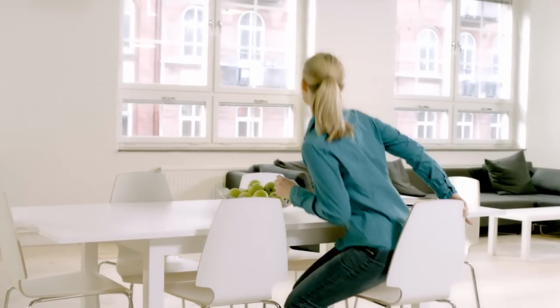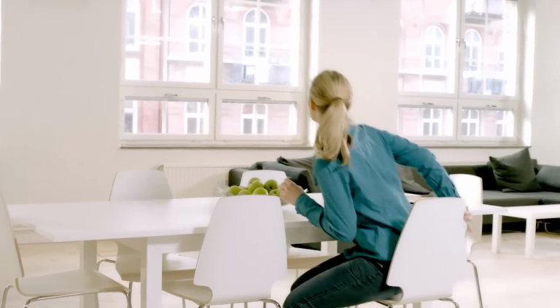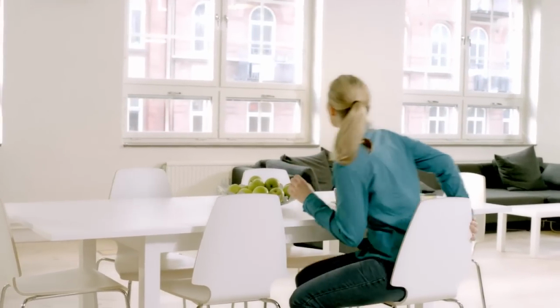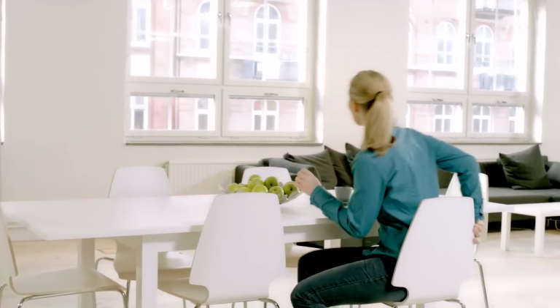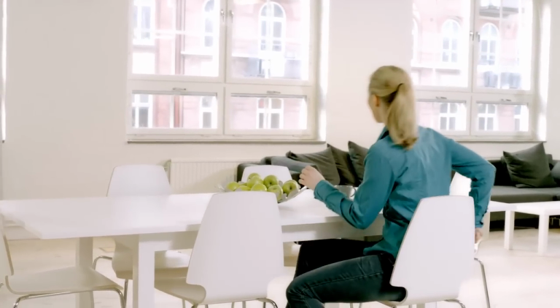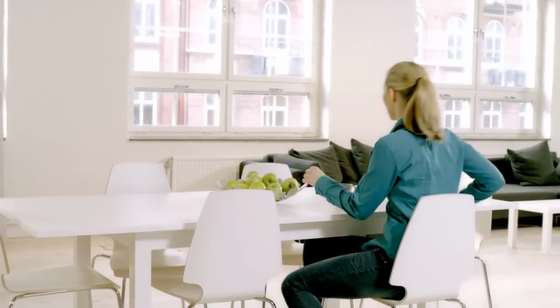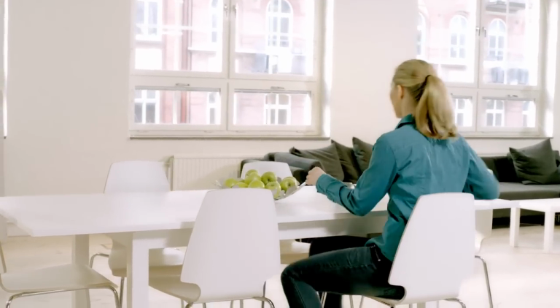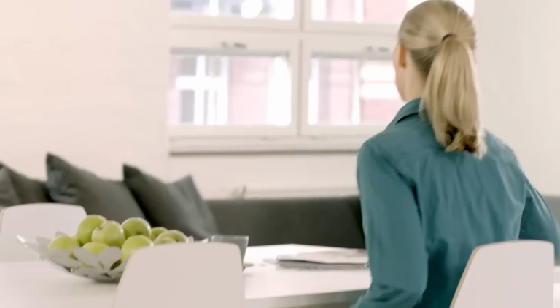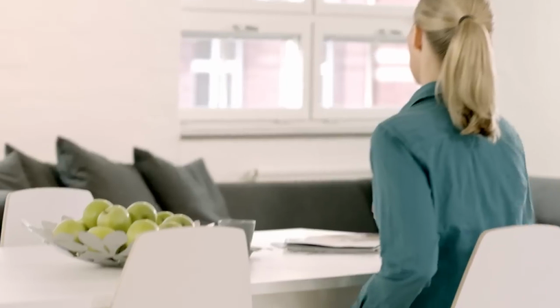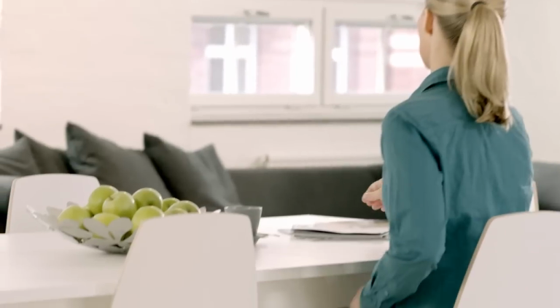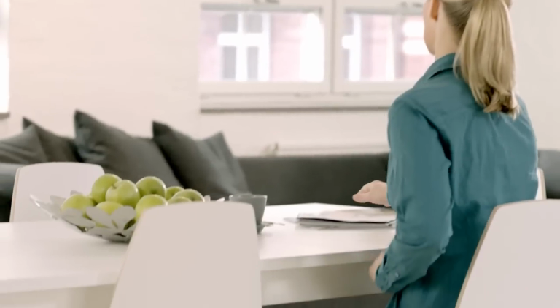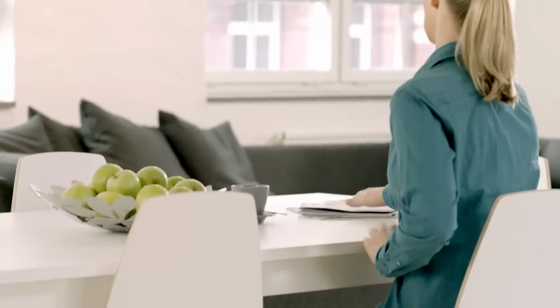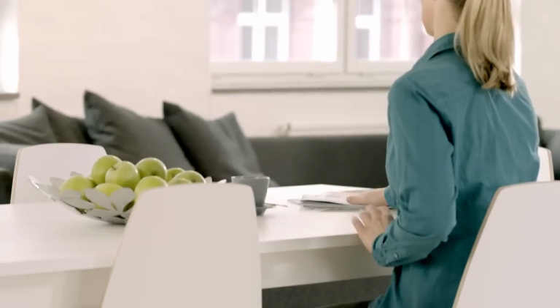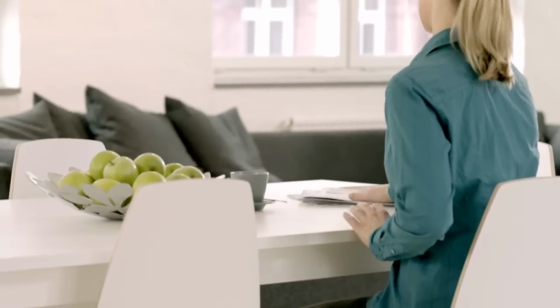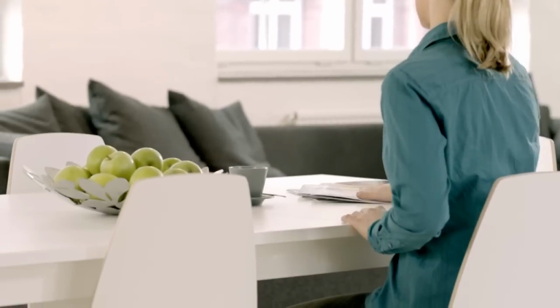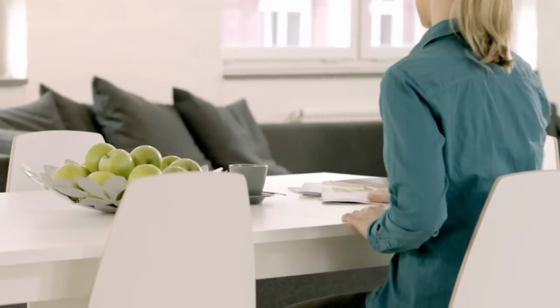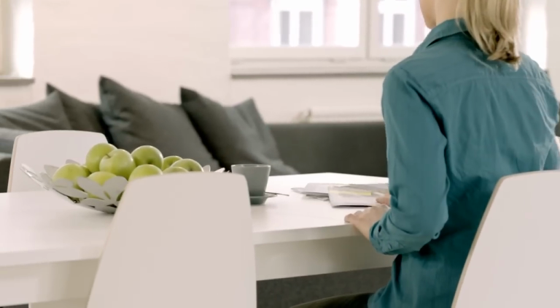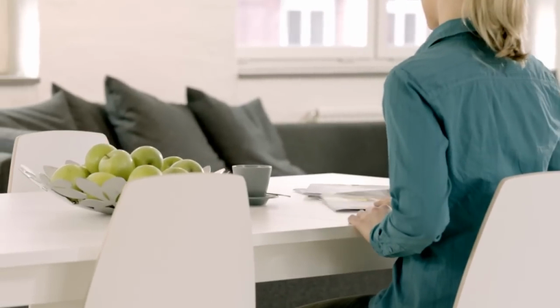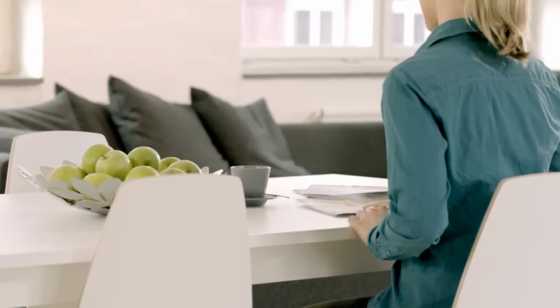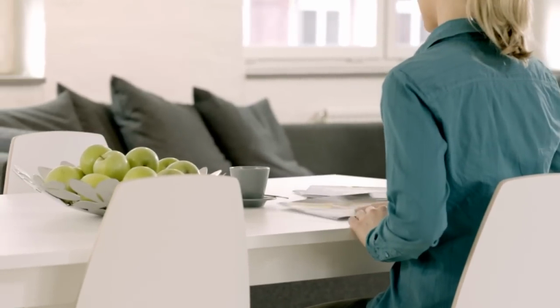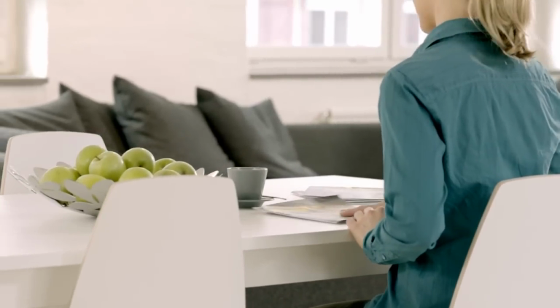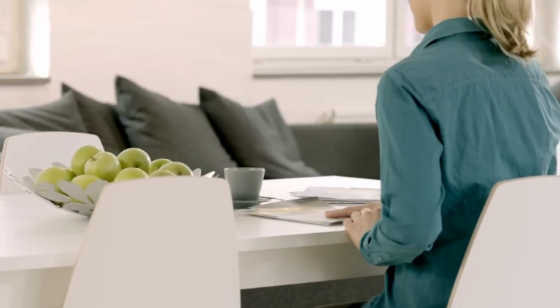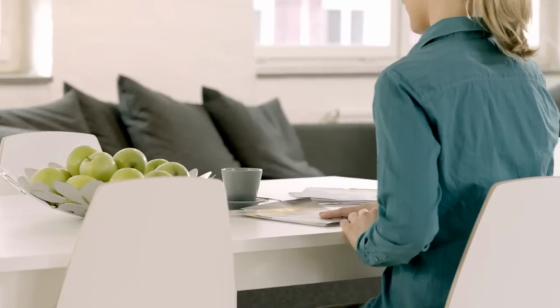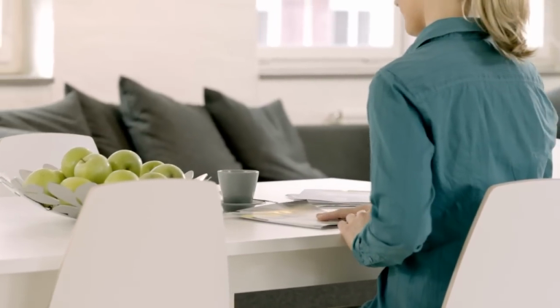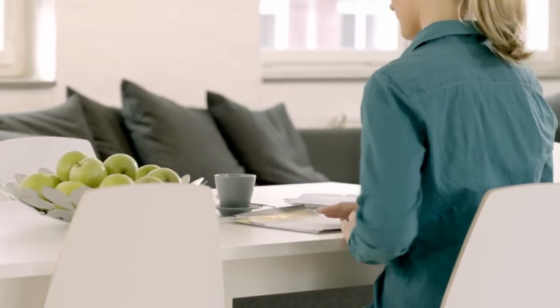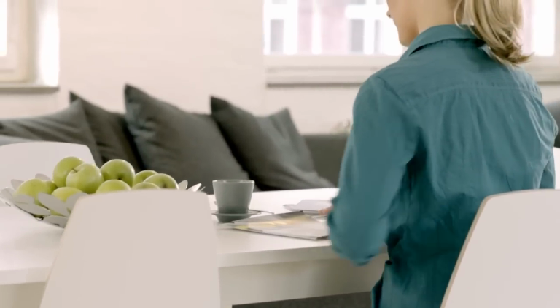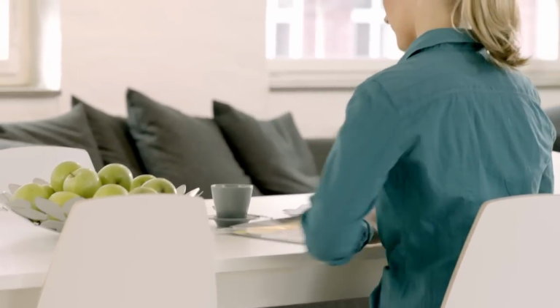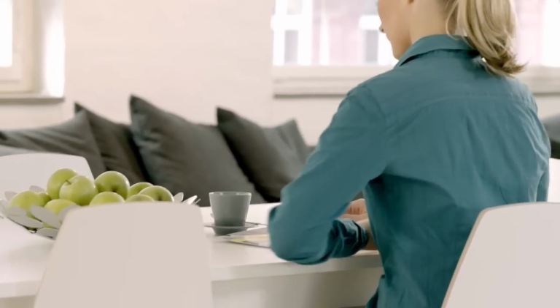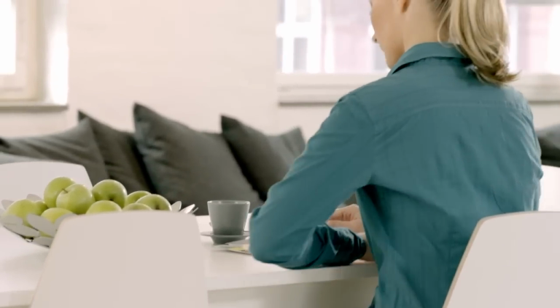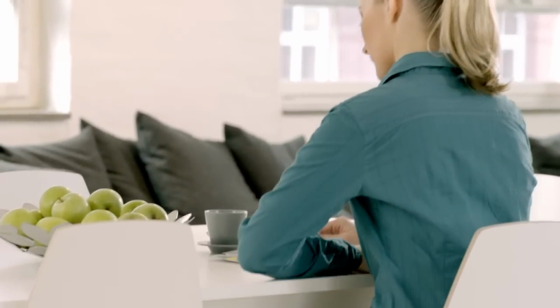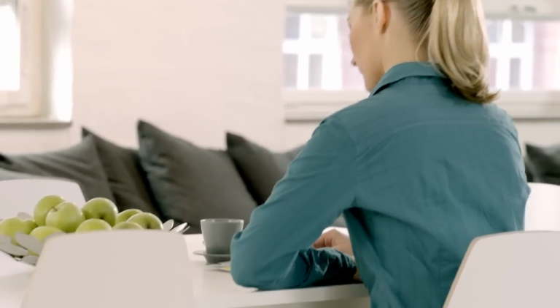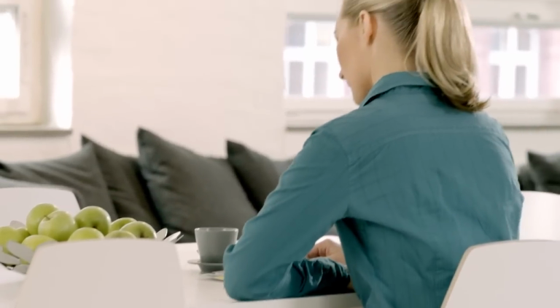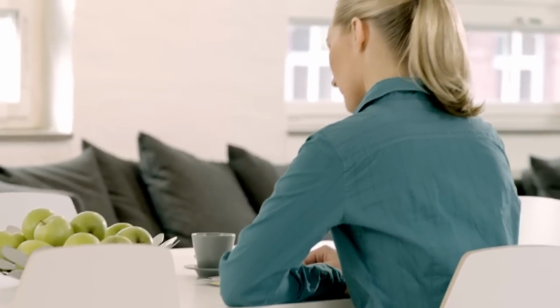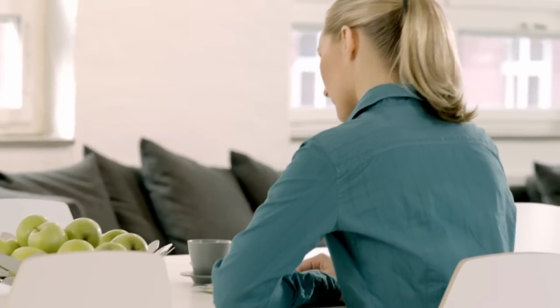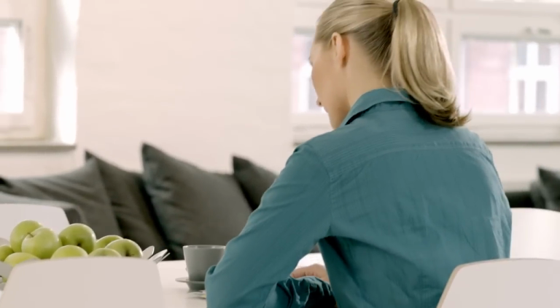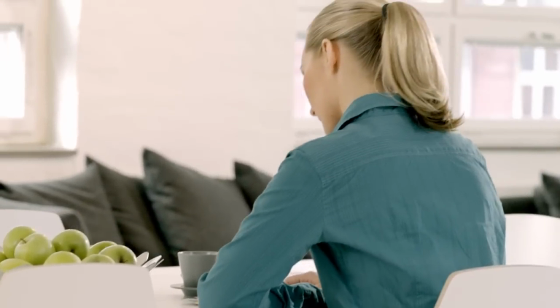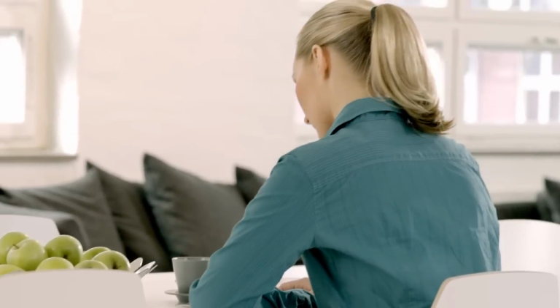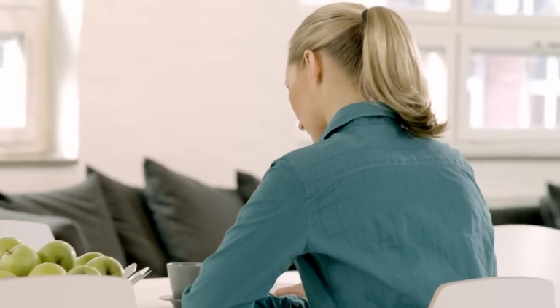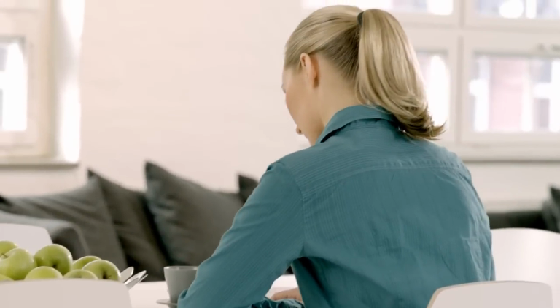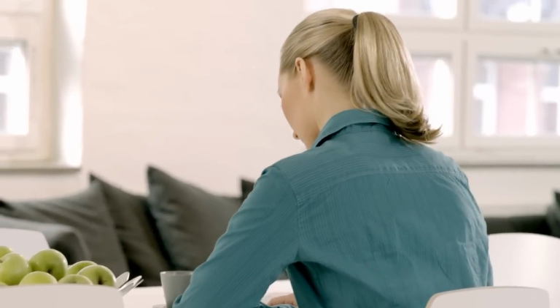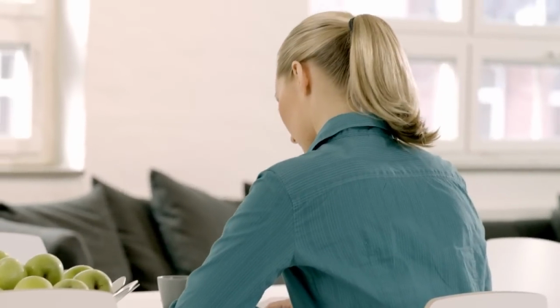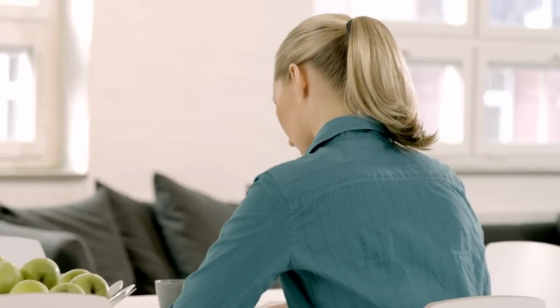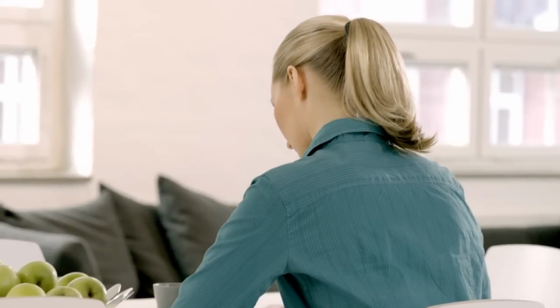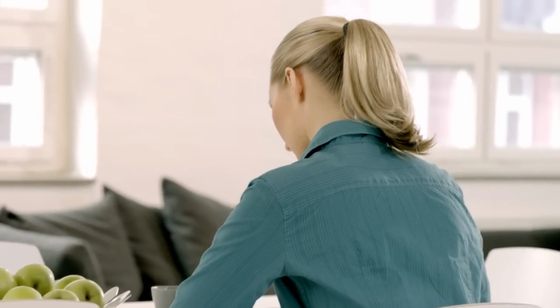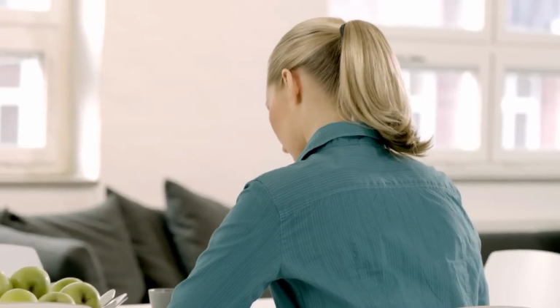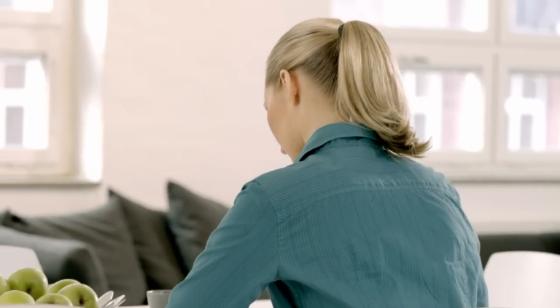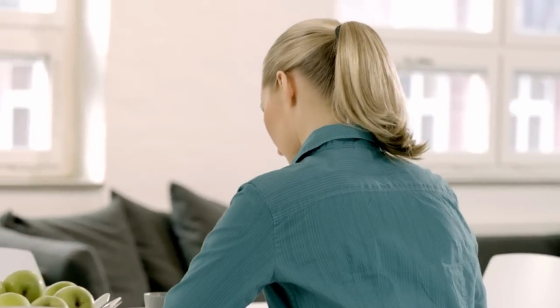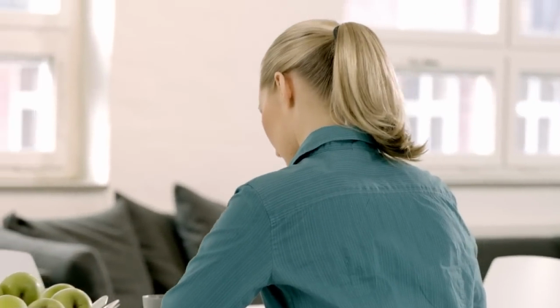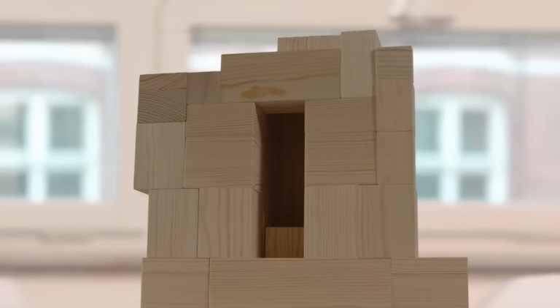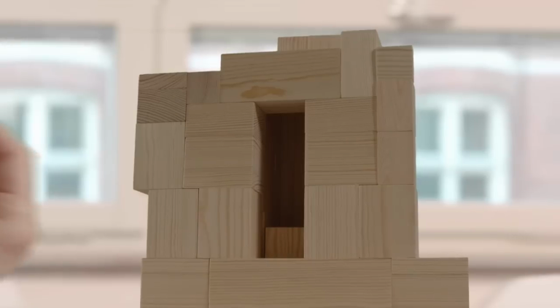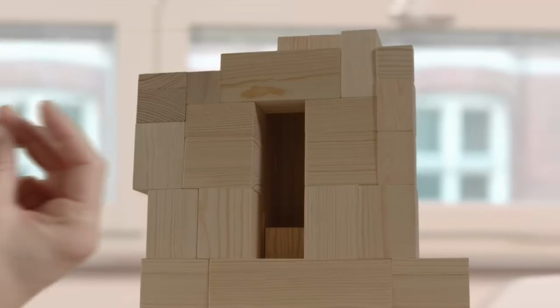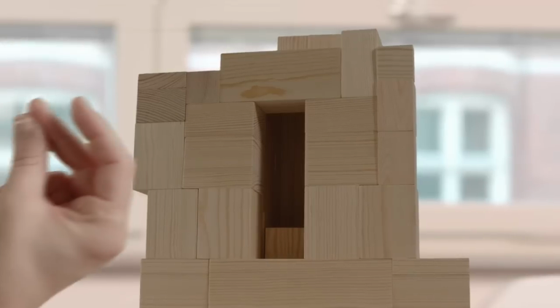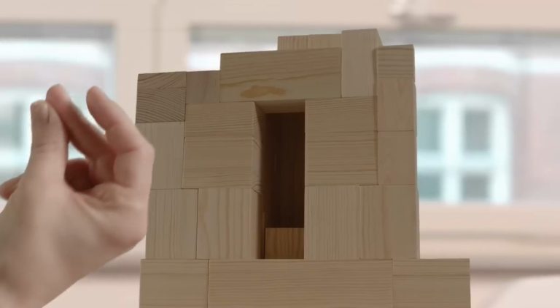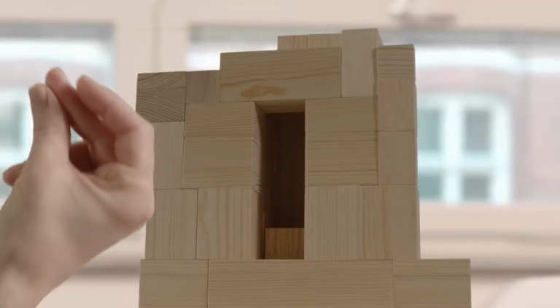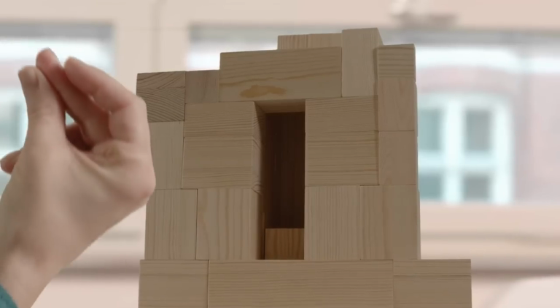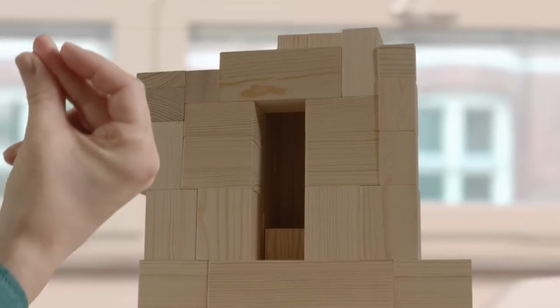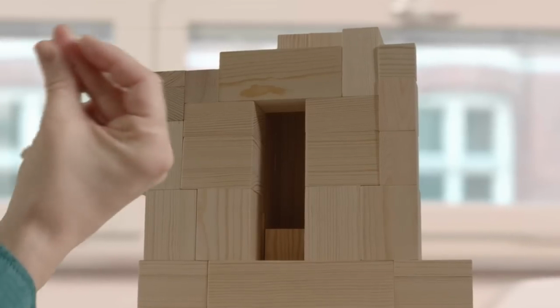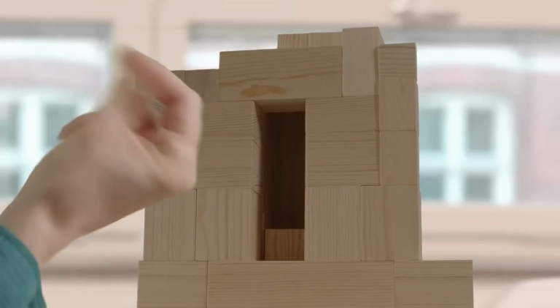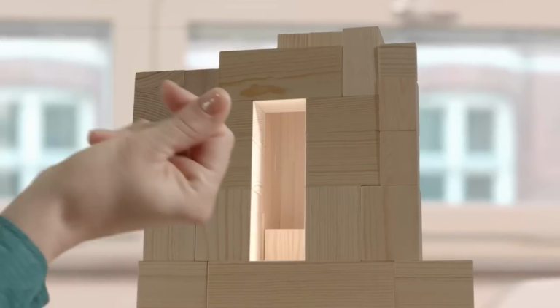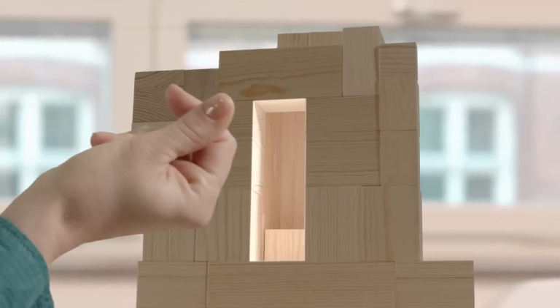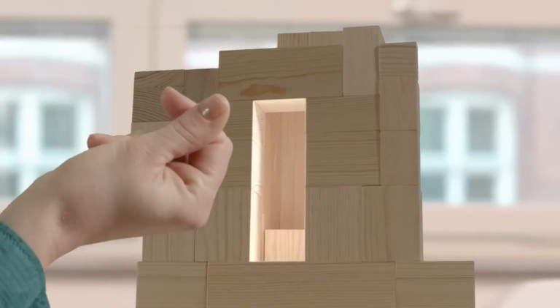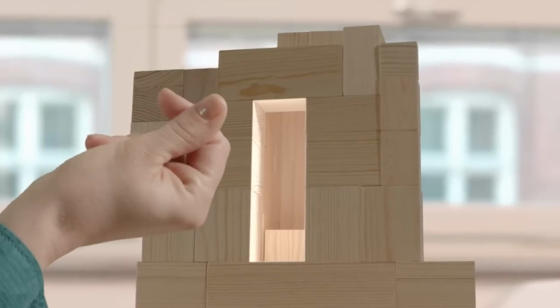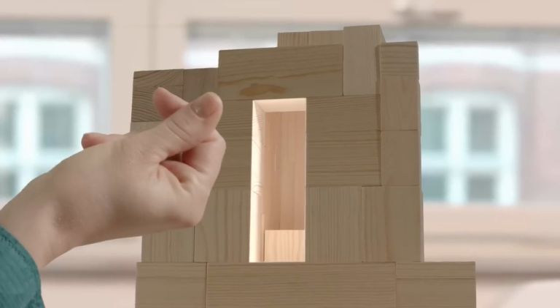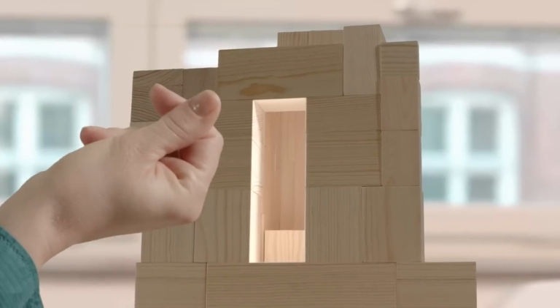When it comes to kitchen planning, lighting often gets overlooked or left until the last minute. But good lighting can really make a difference.